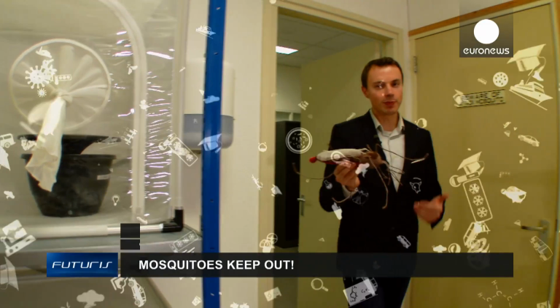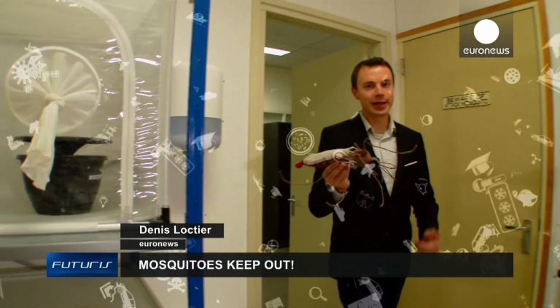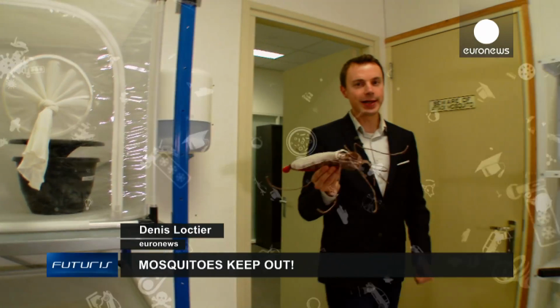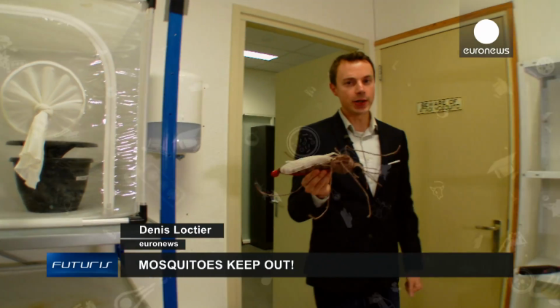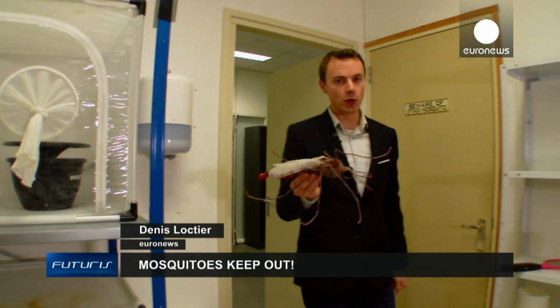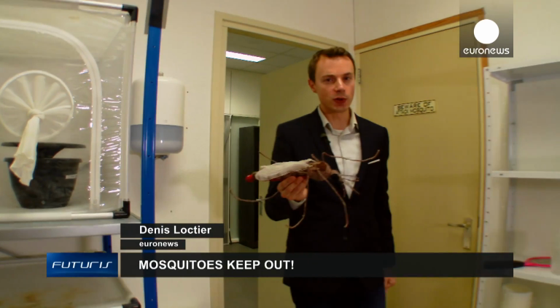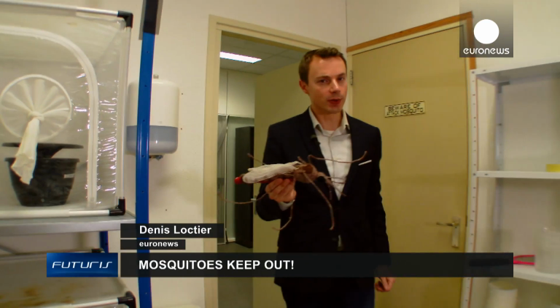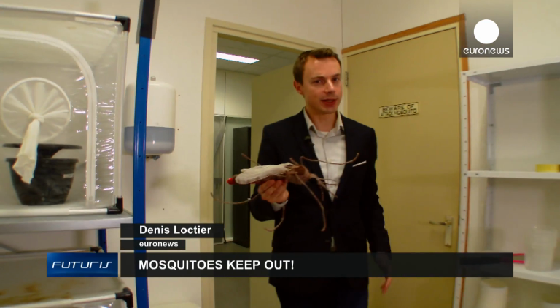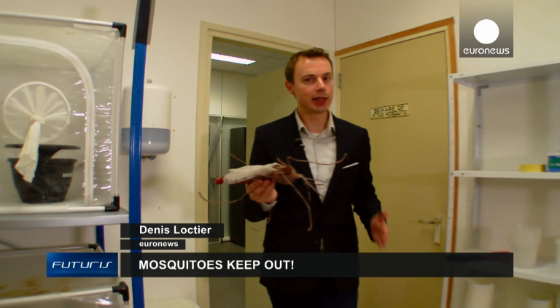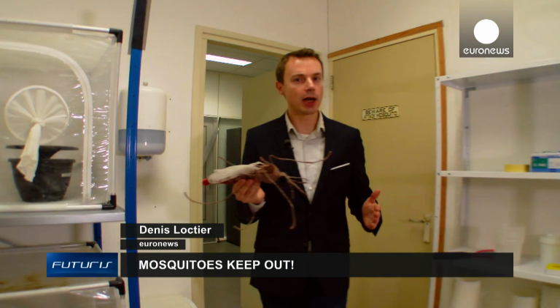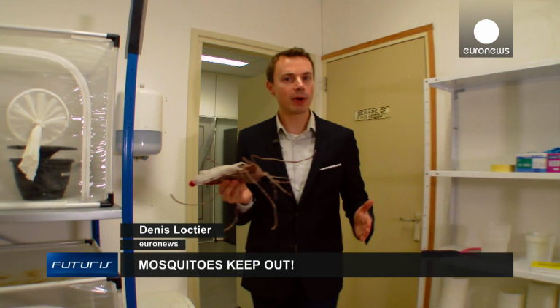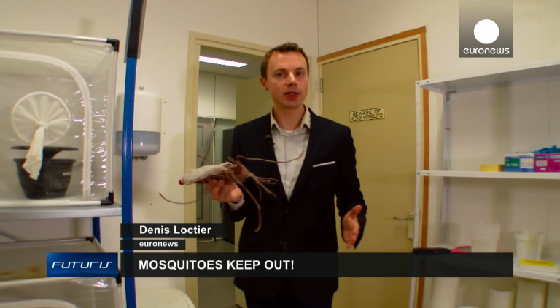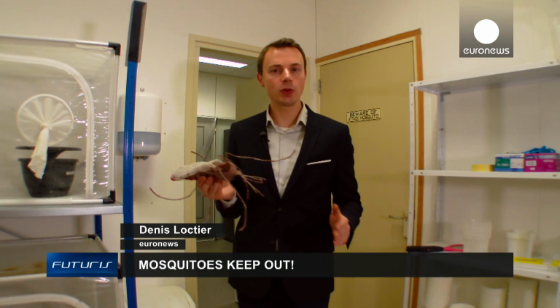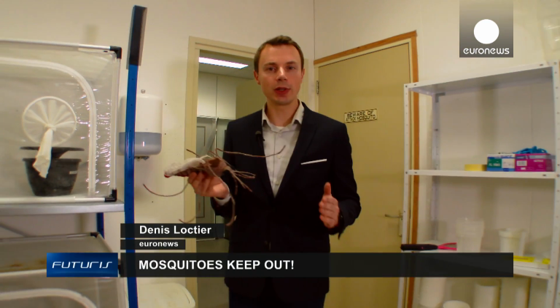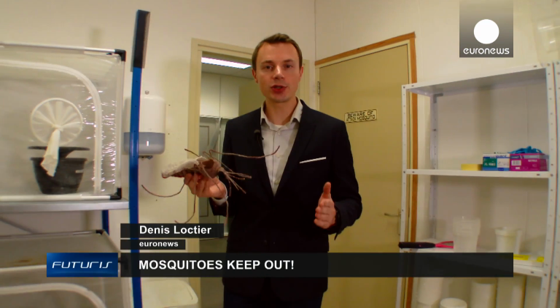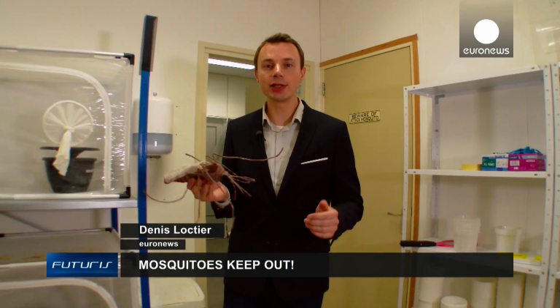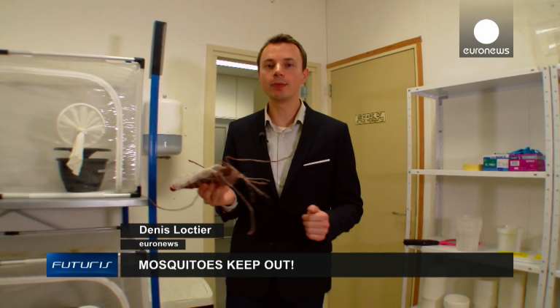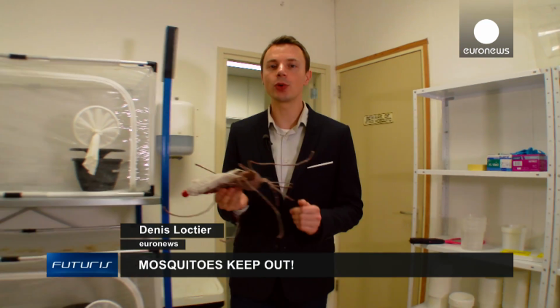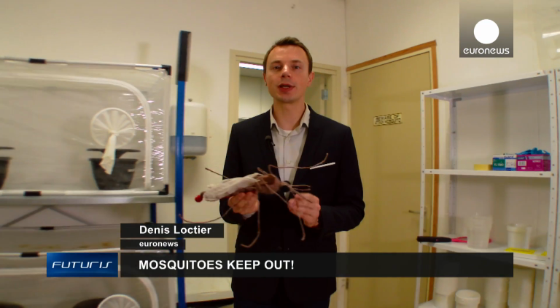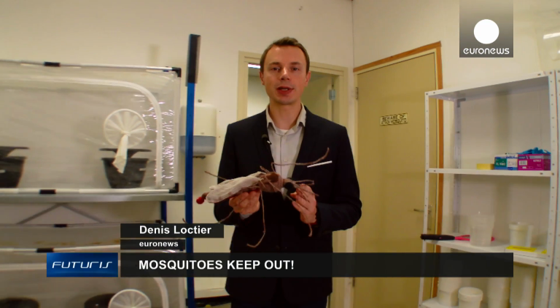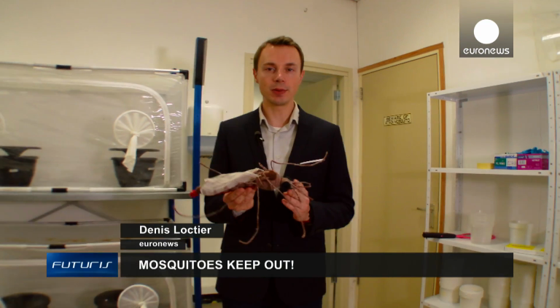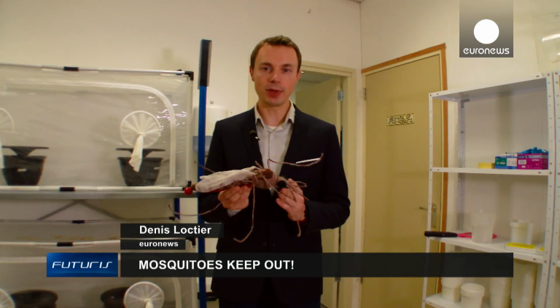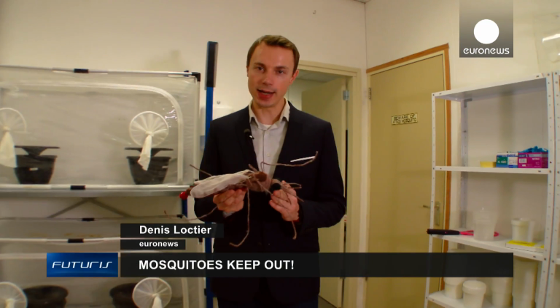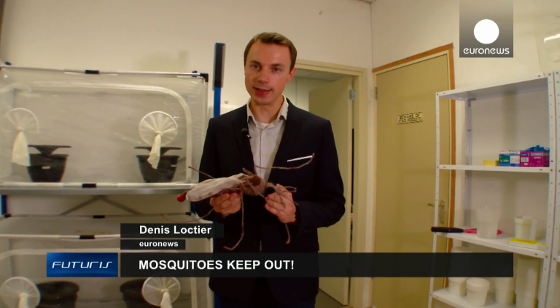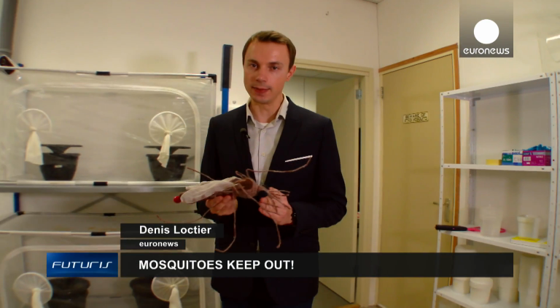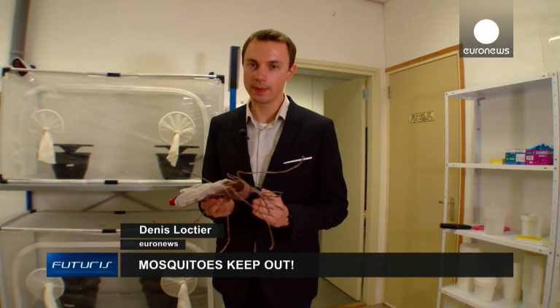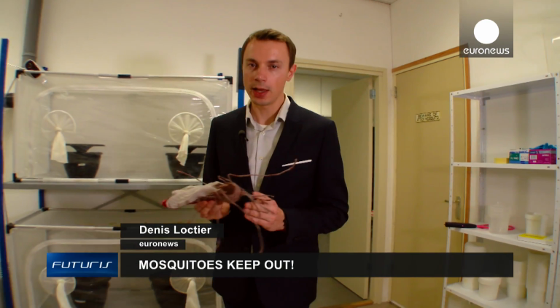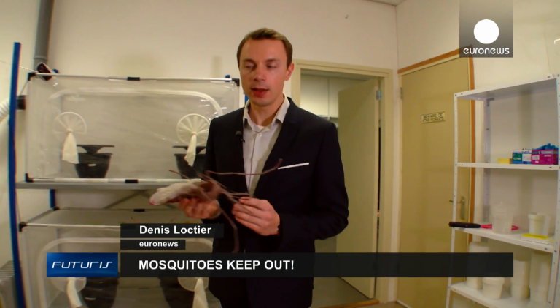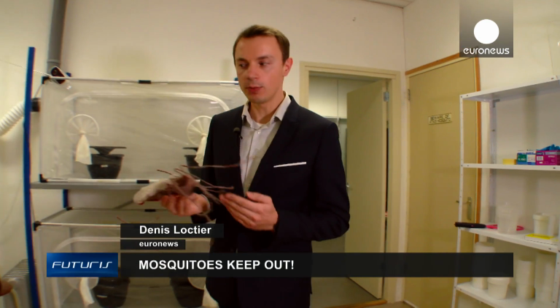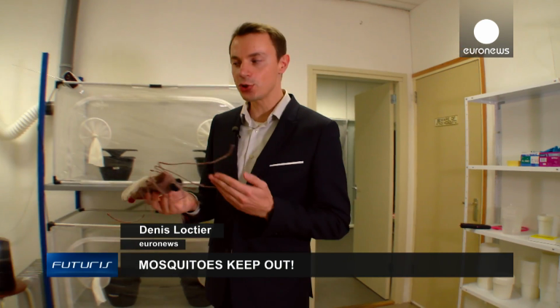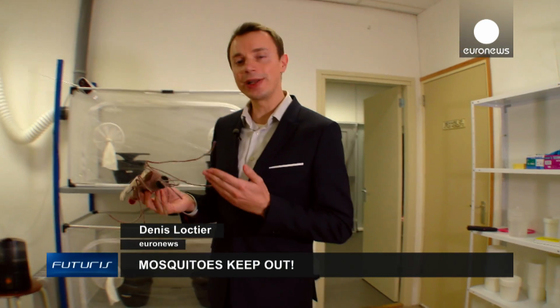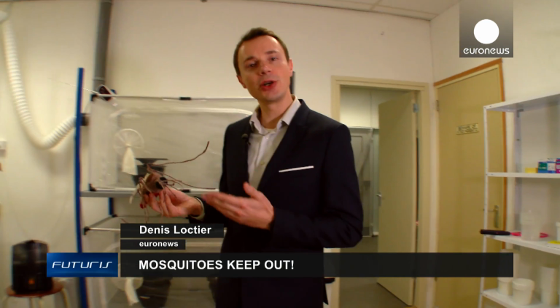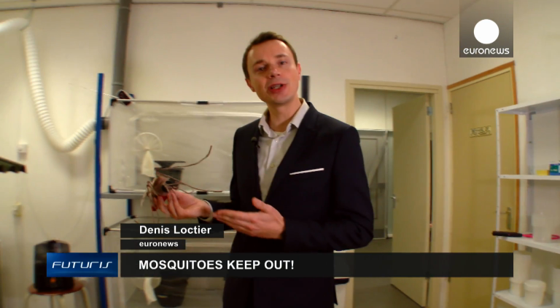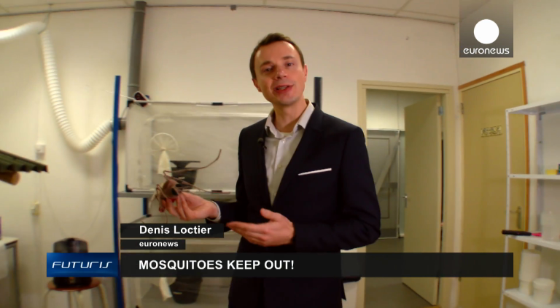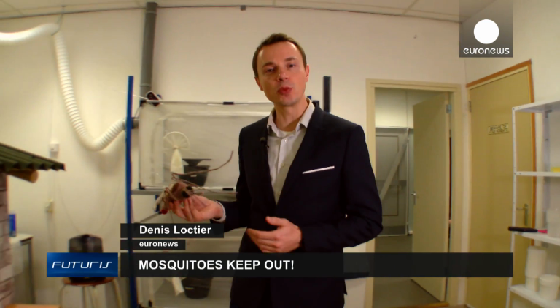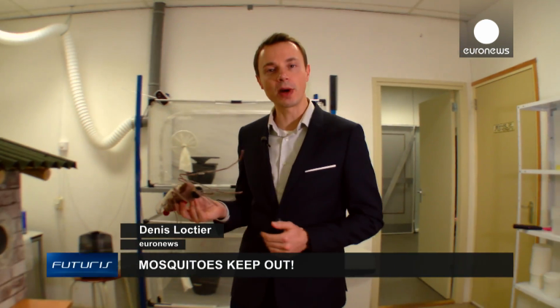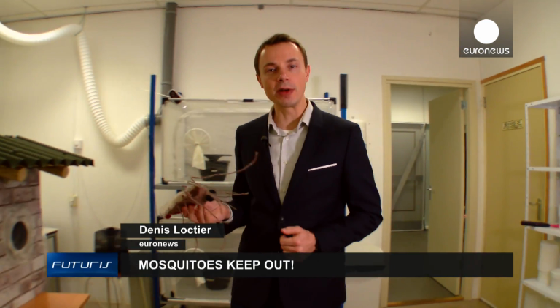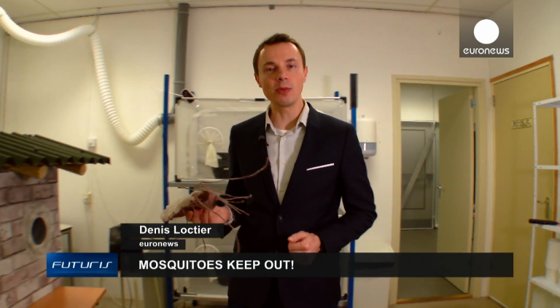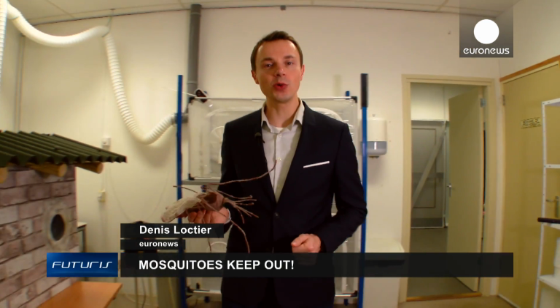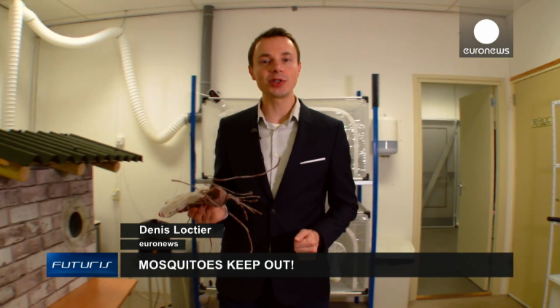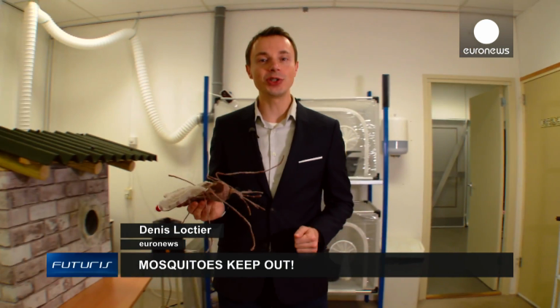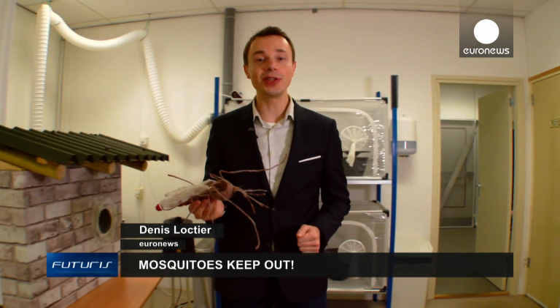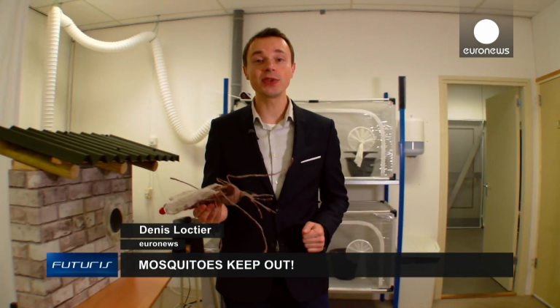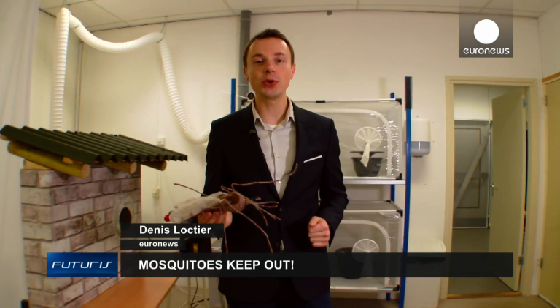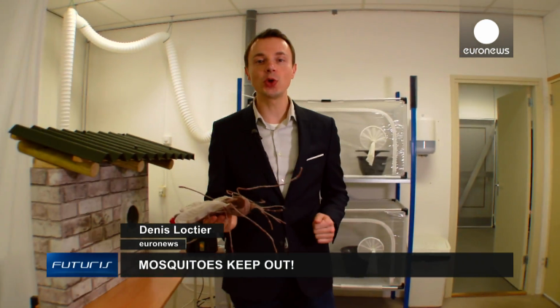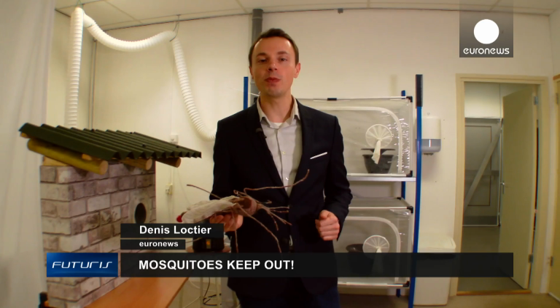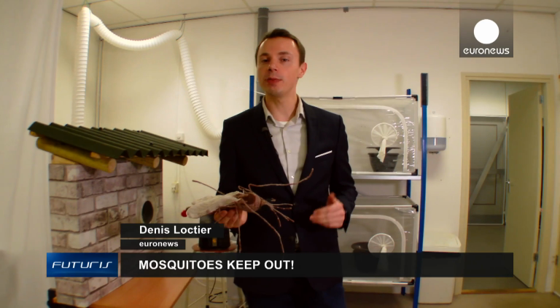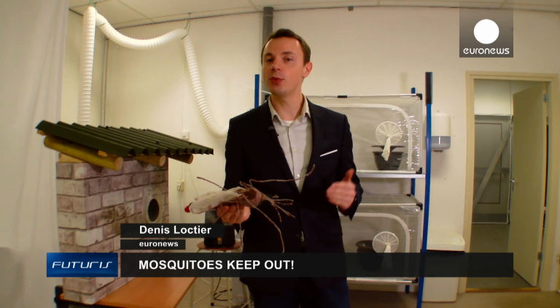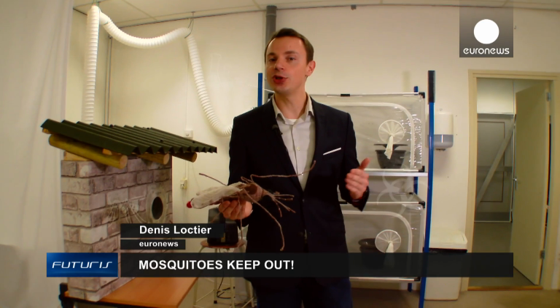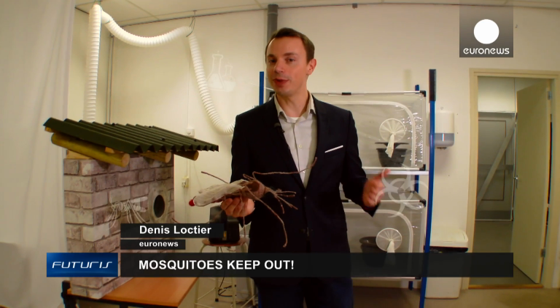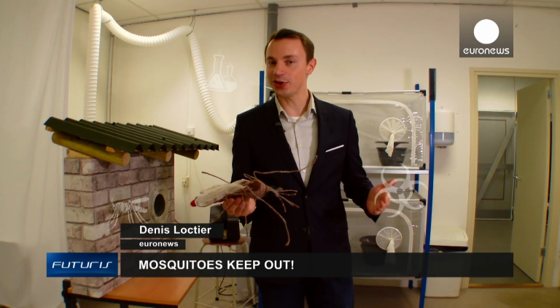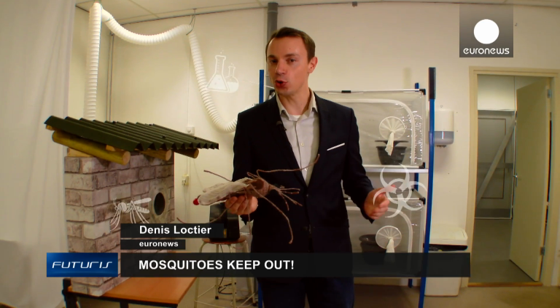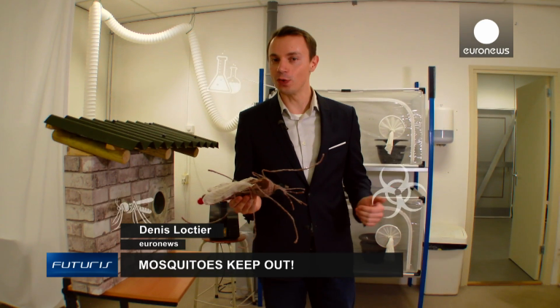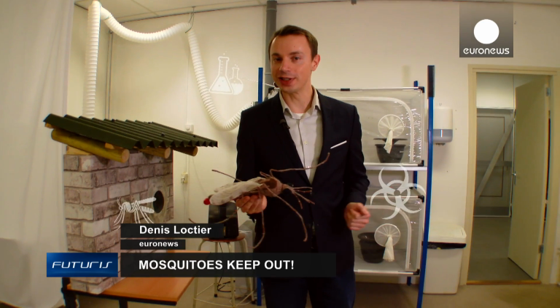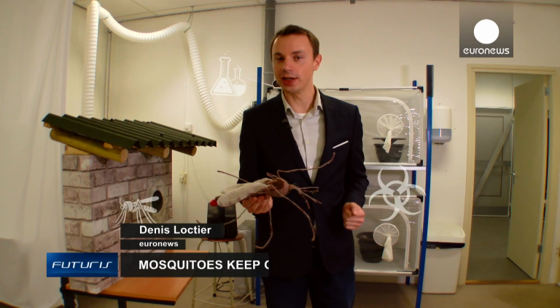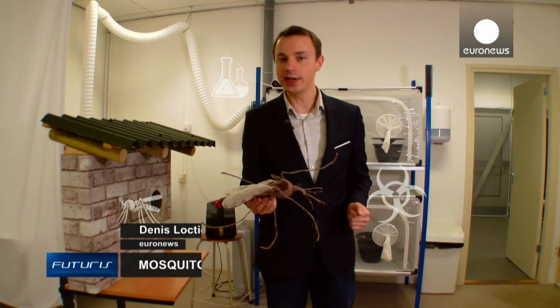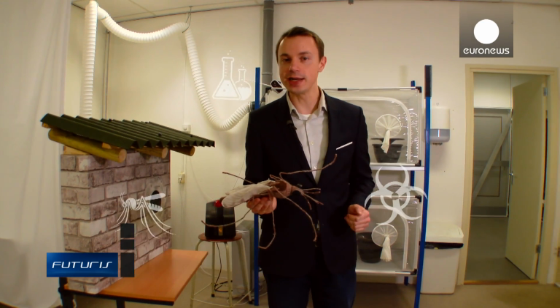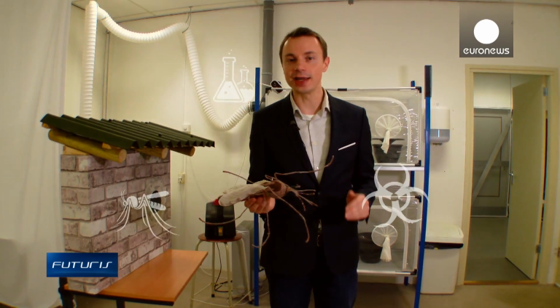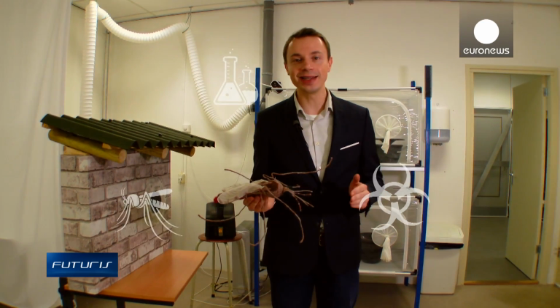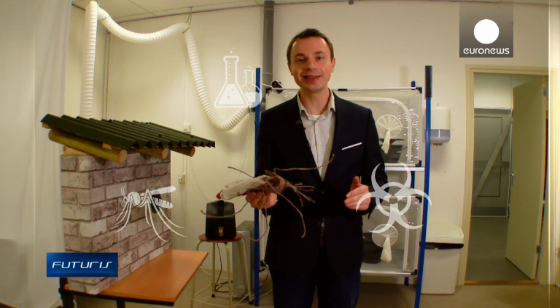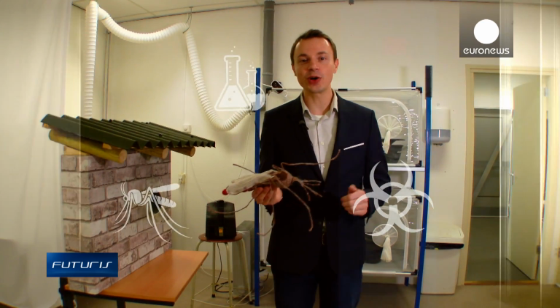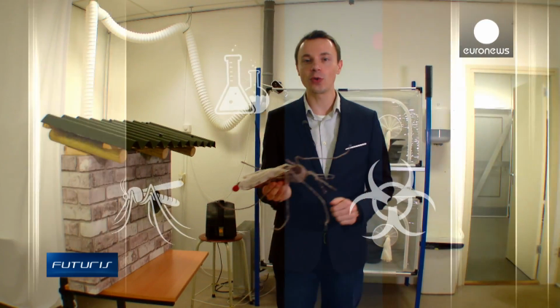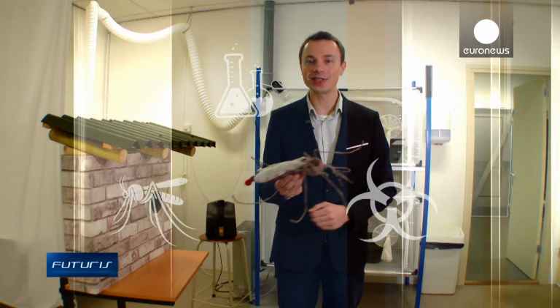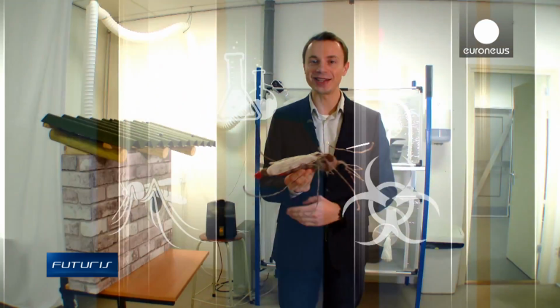Mosquitoes carry malaria, threatening people in many countries. Can we solve this problem by protecting homes with a simple and inexpensive device?